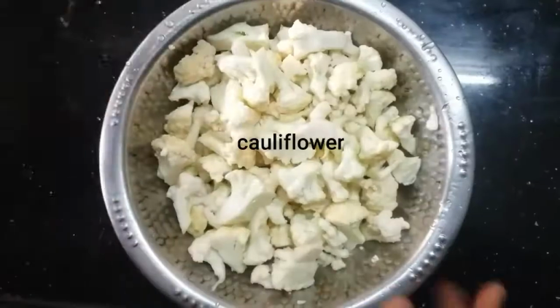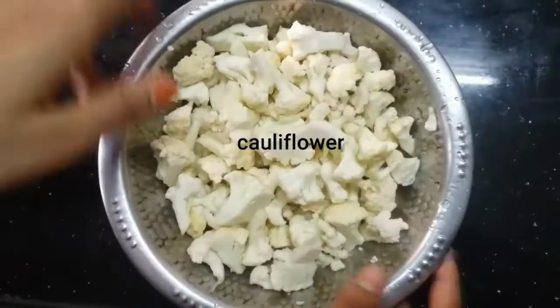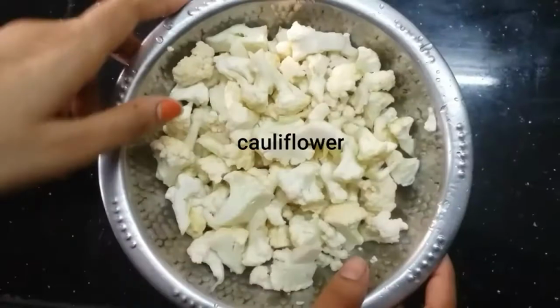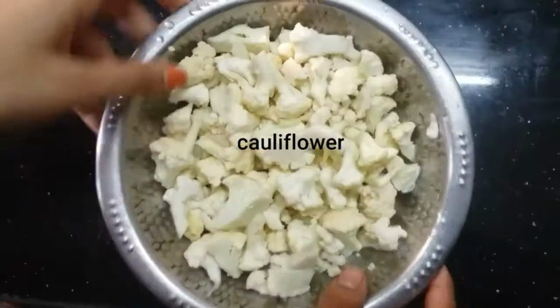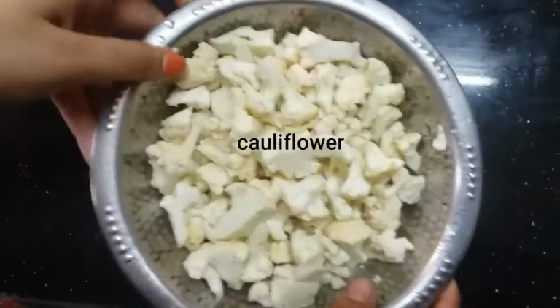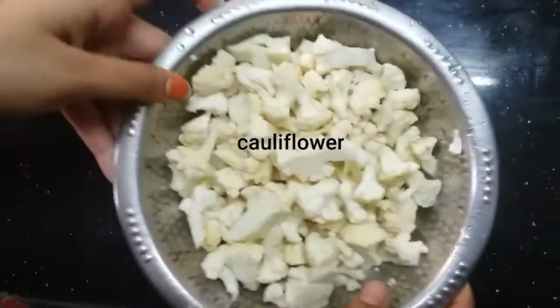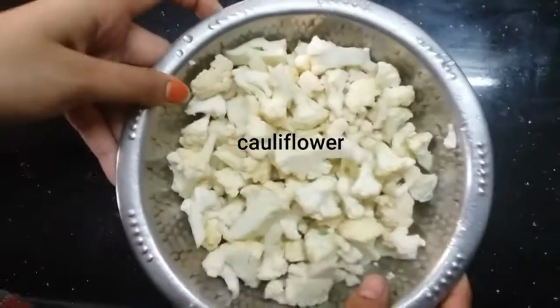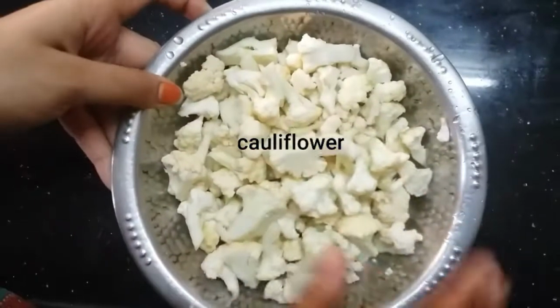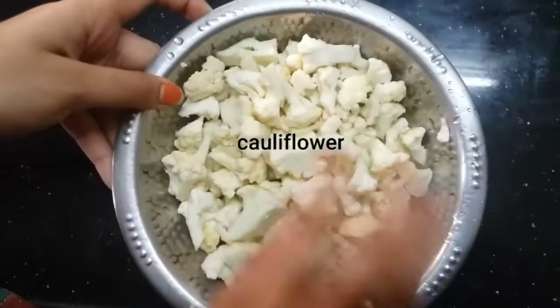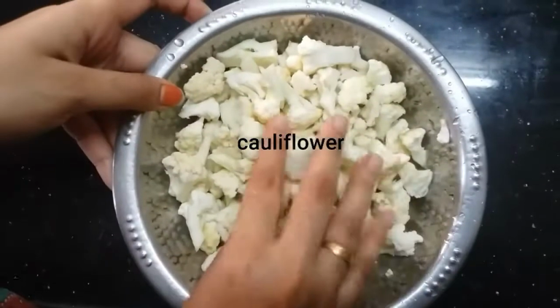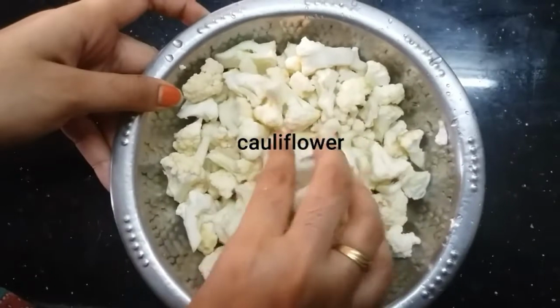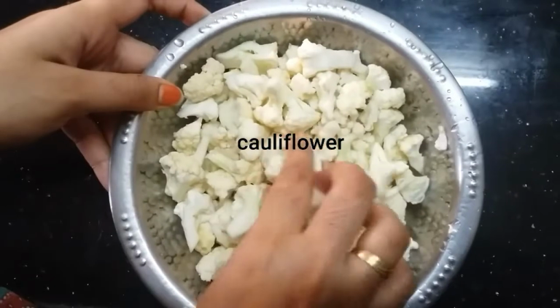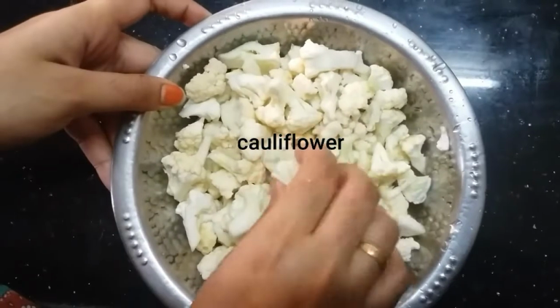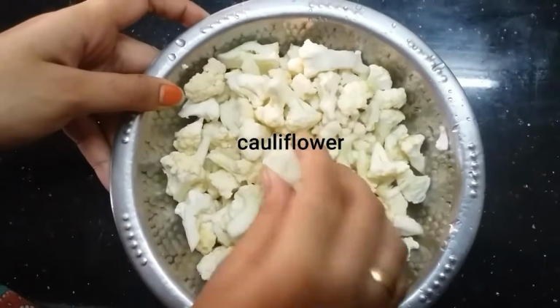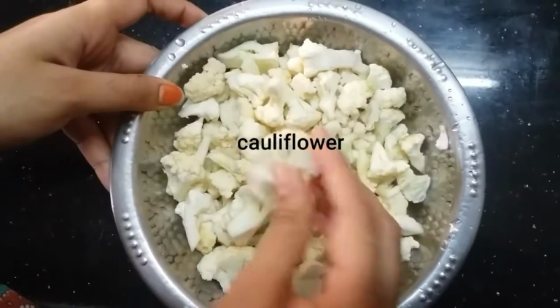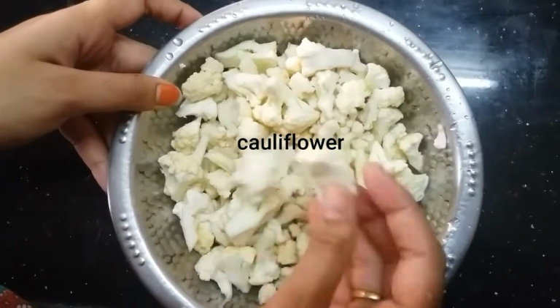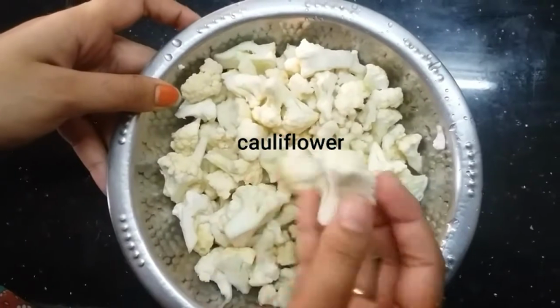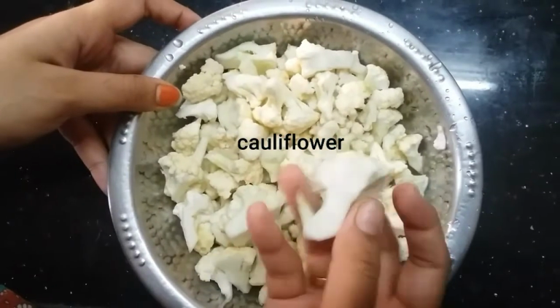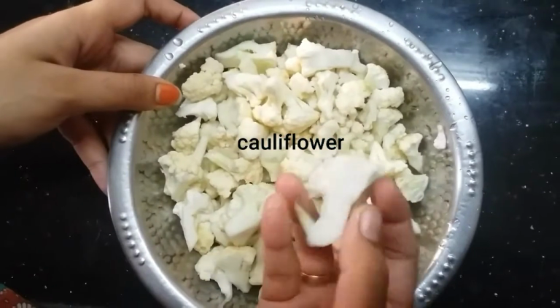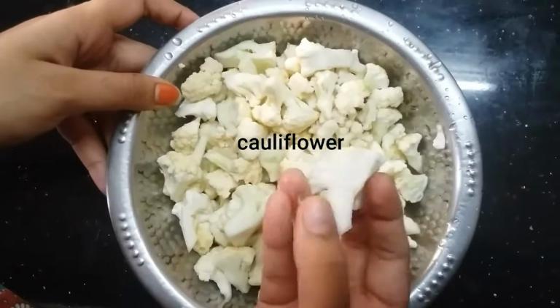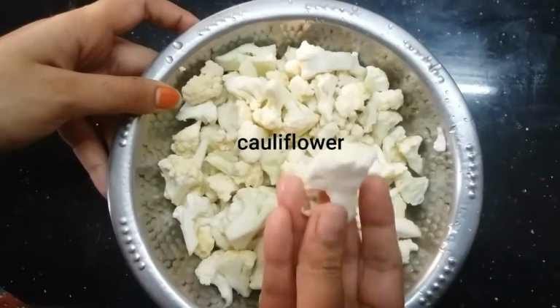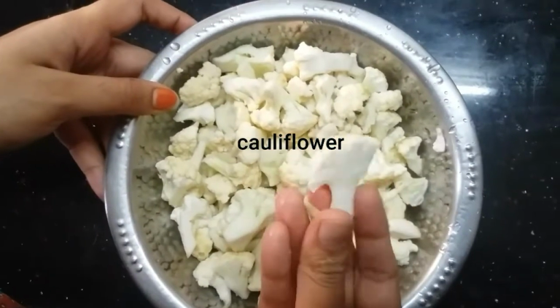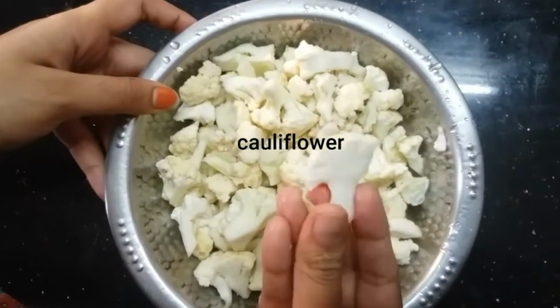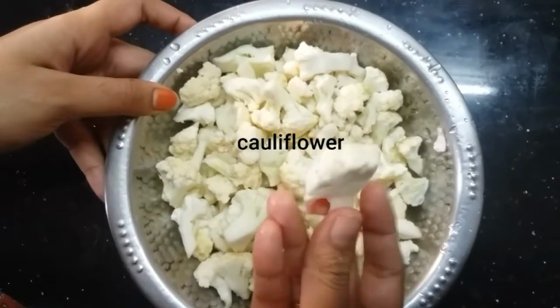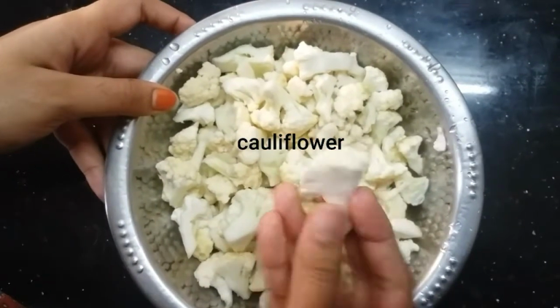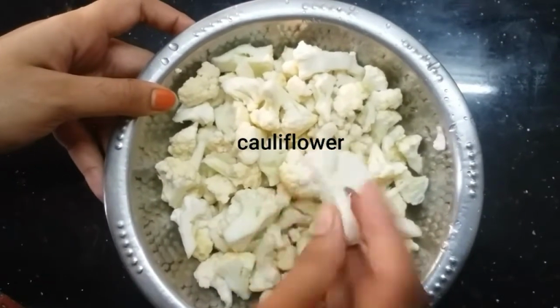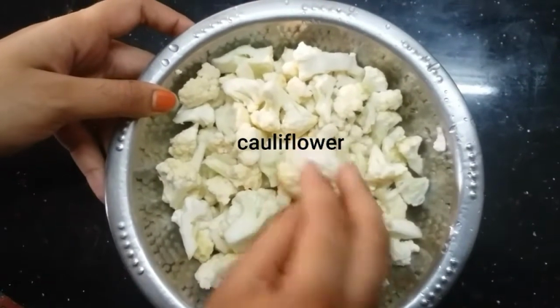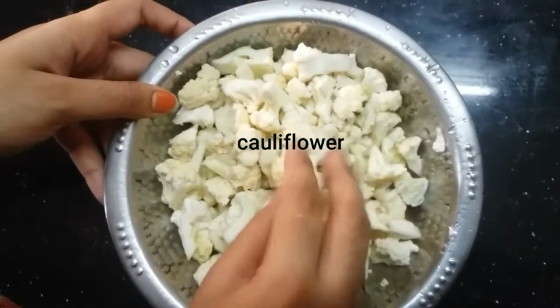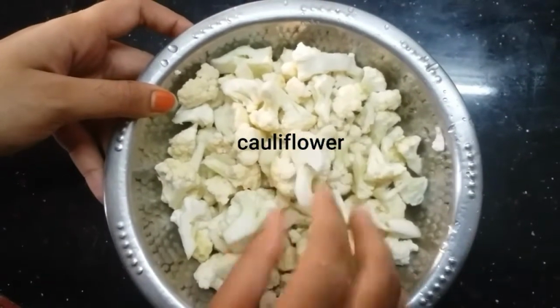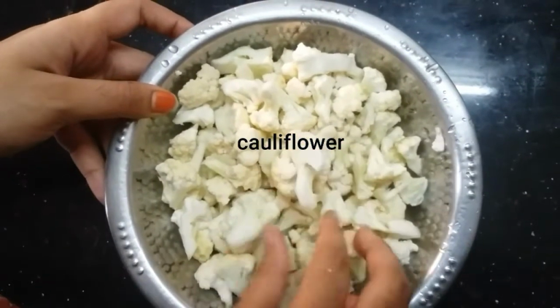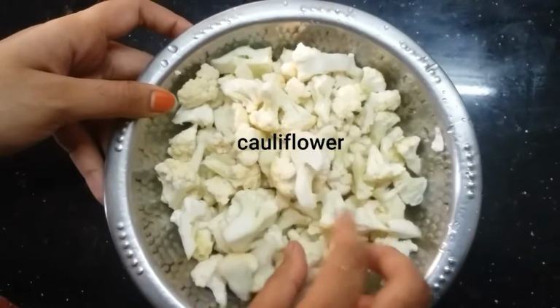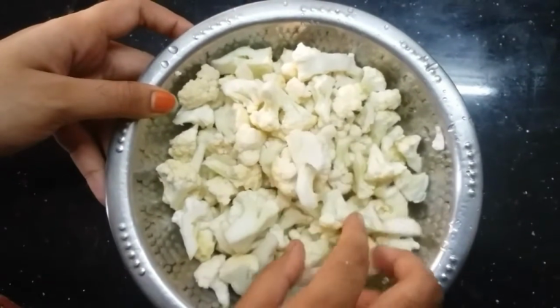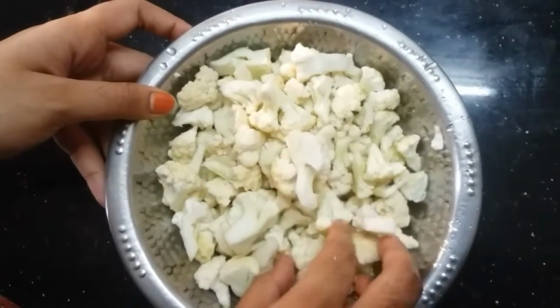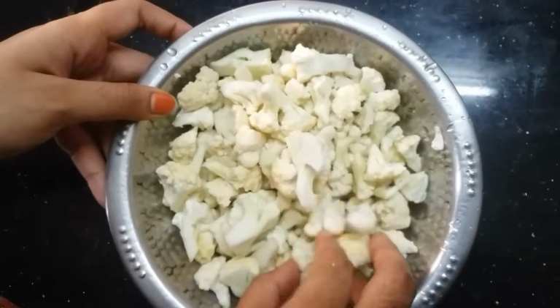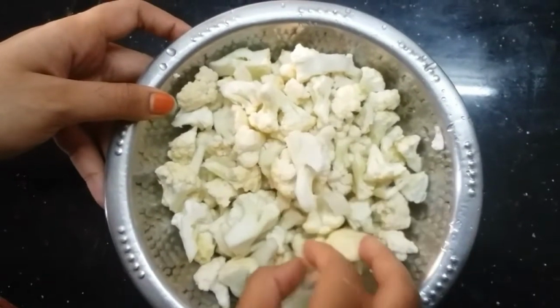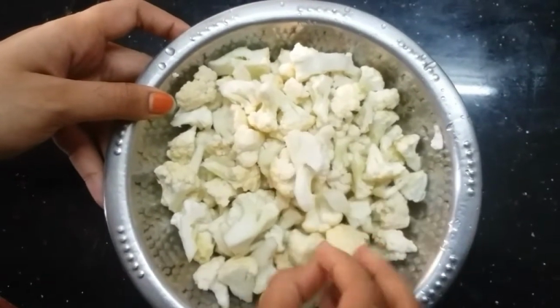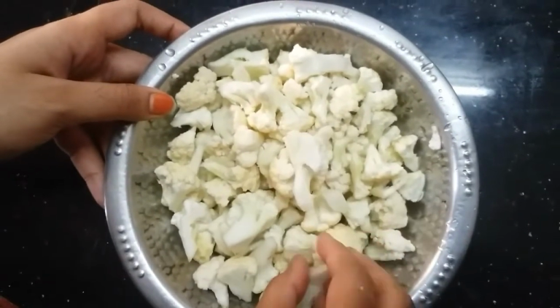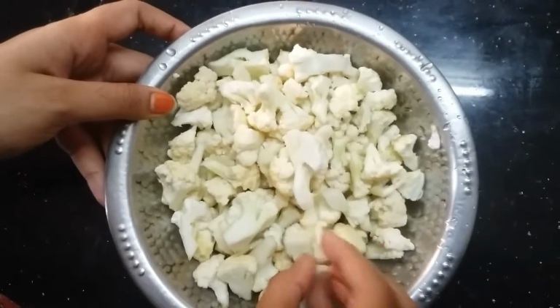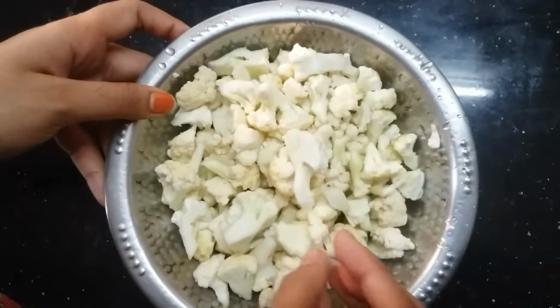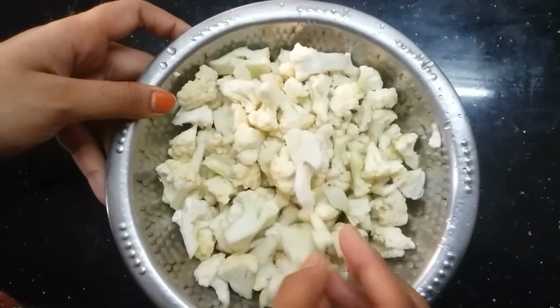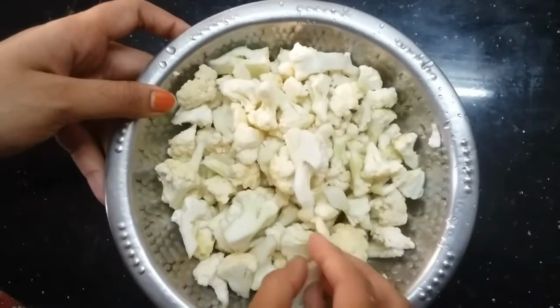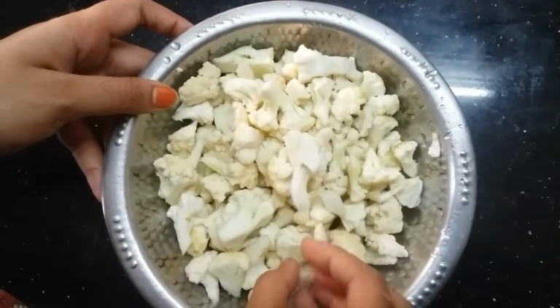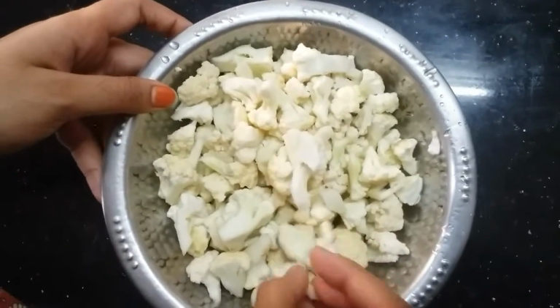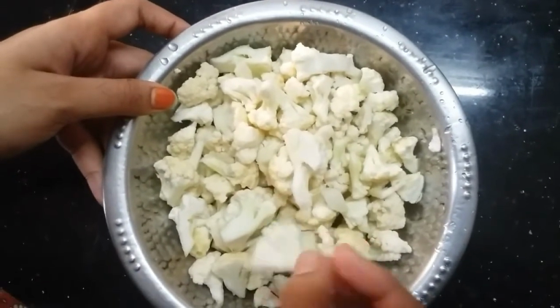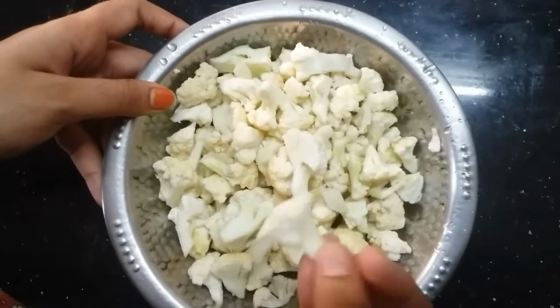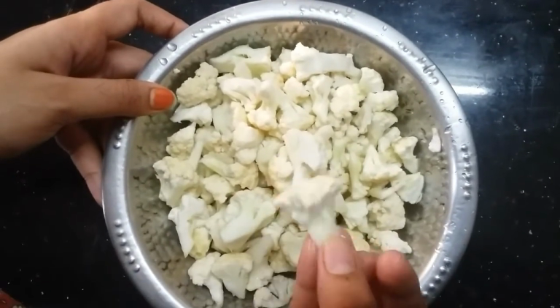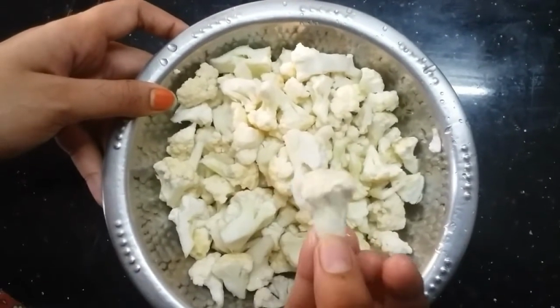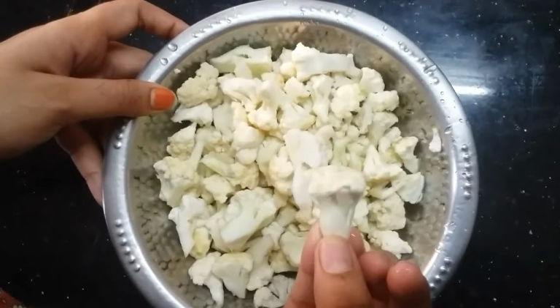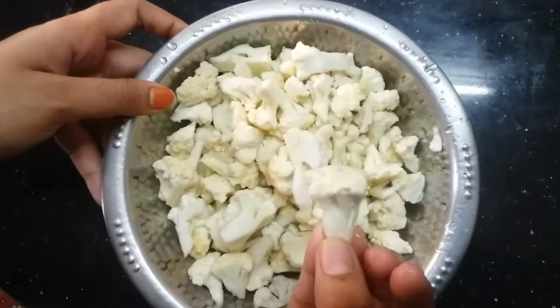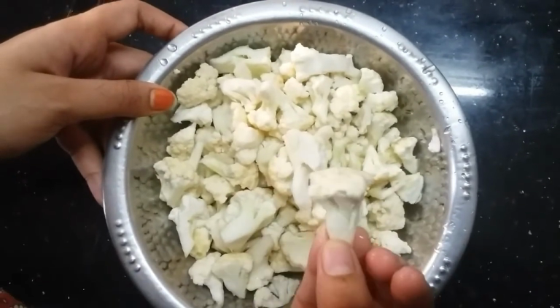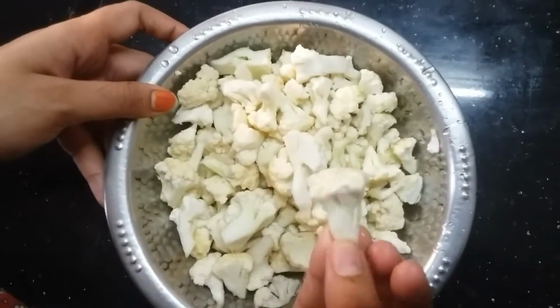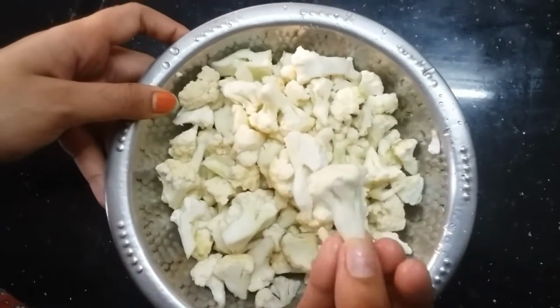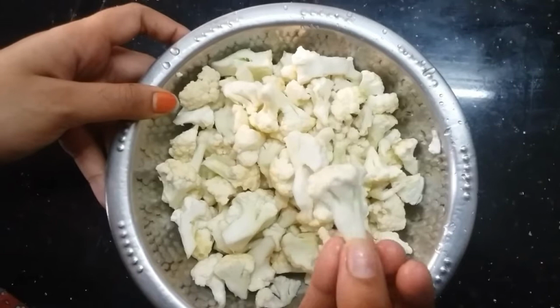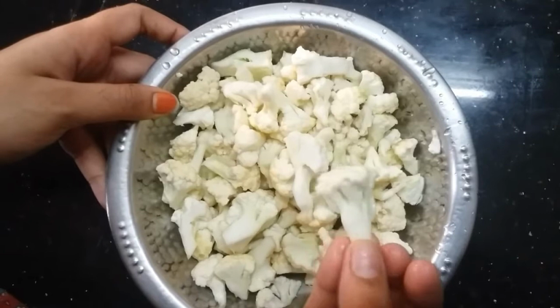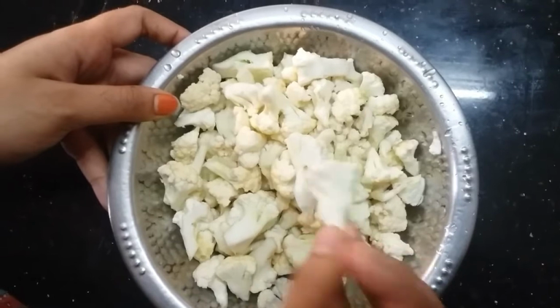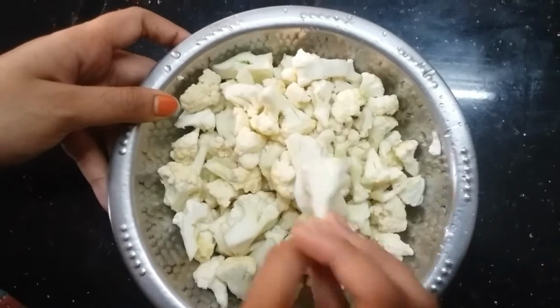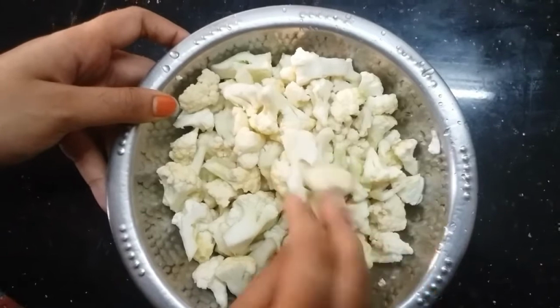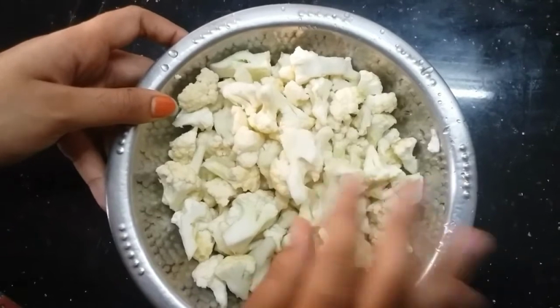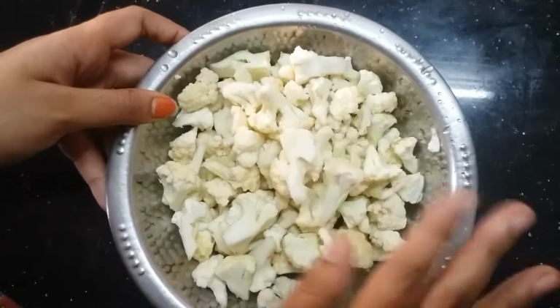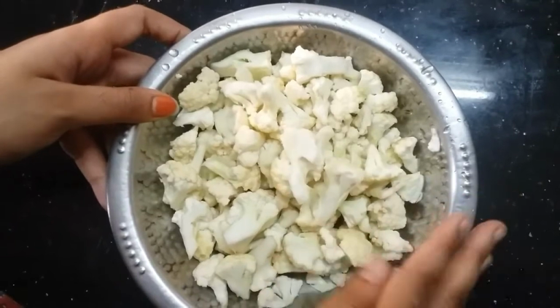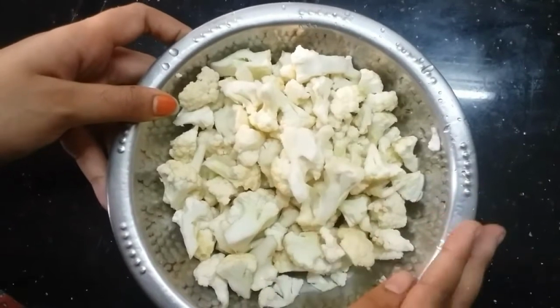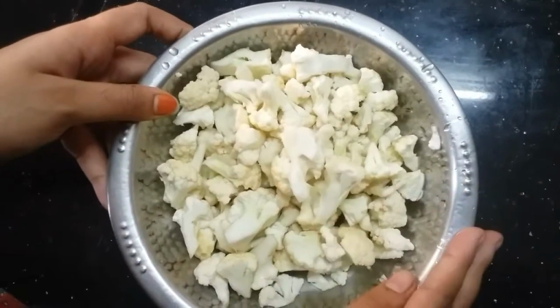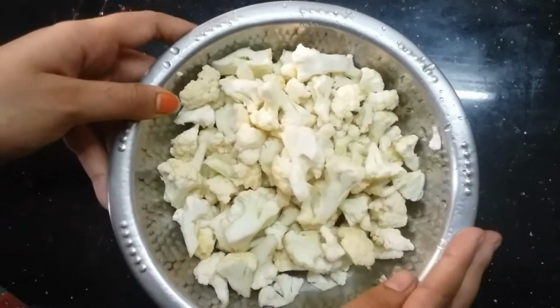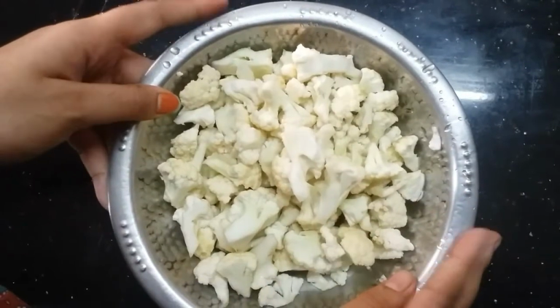Now the cauliflower is prepared for deep frying. Soak it in warm water with salt for 10 minutes.